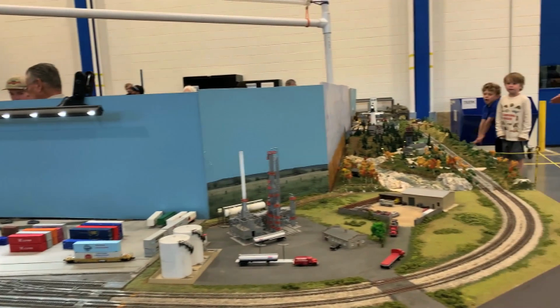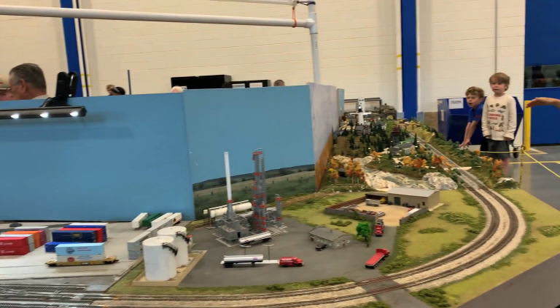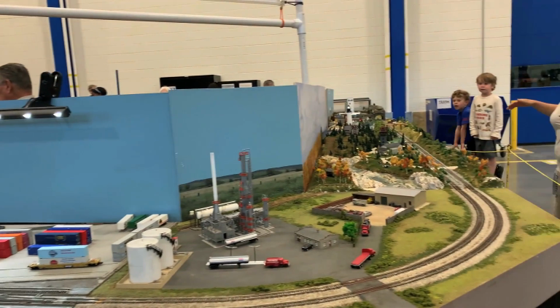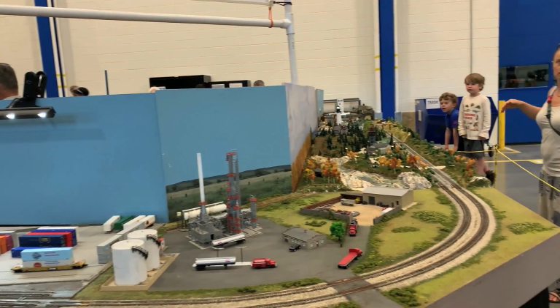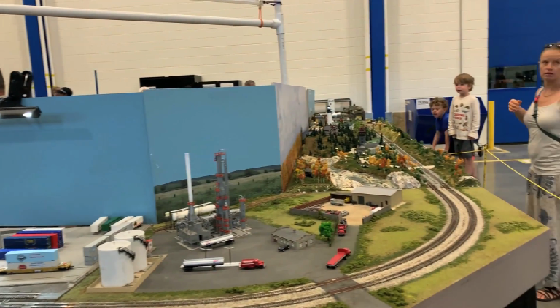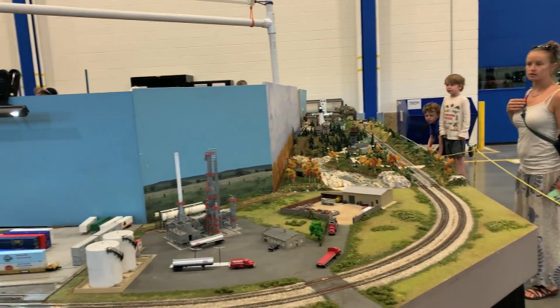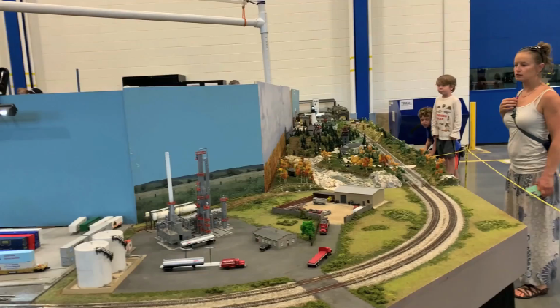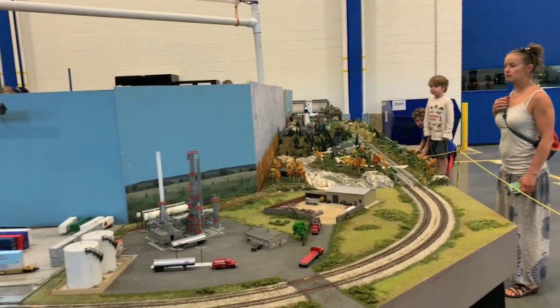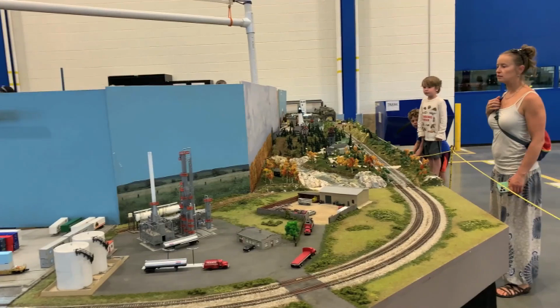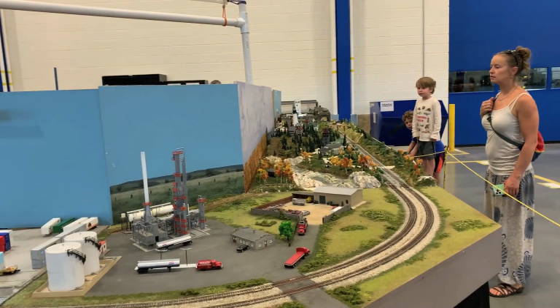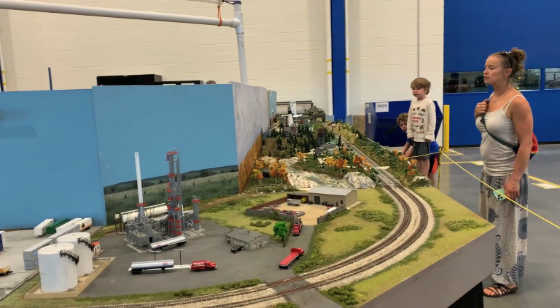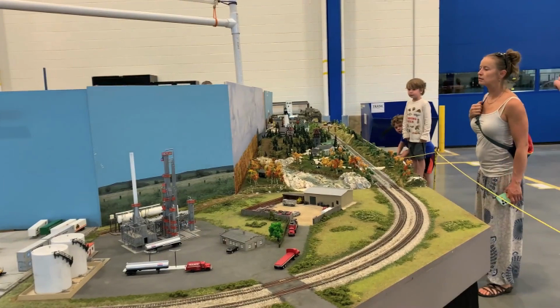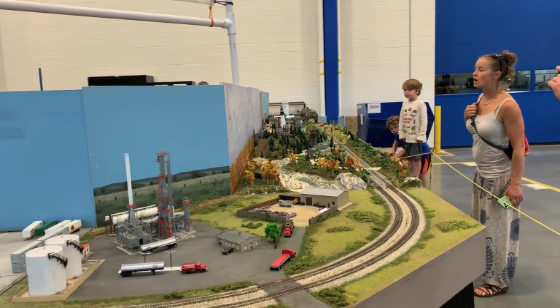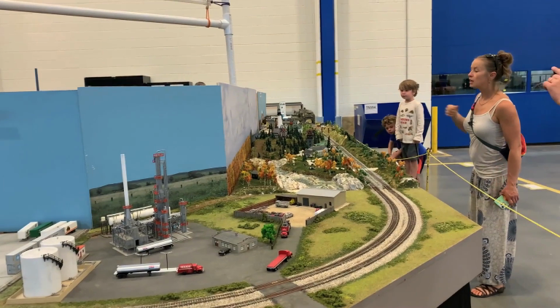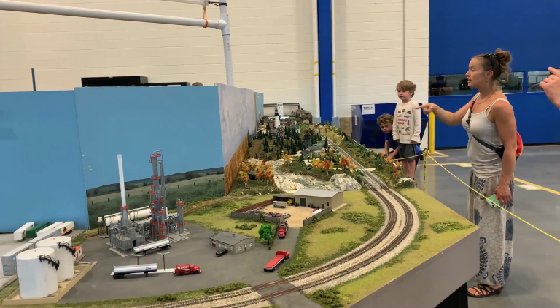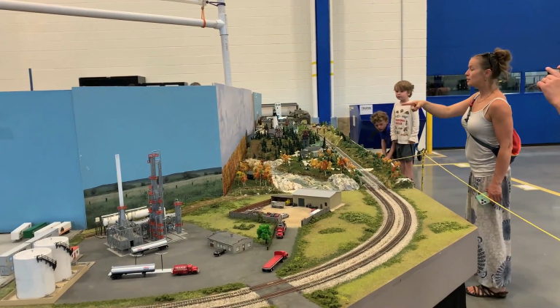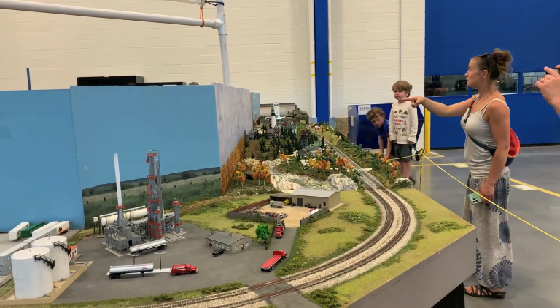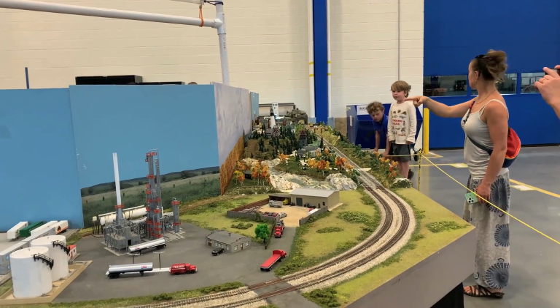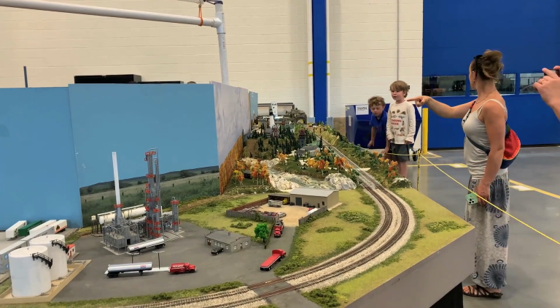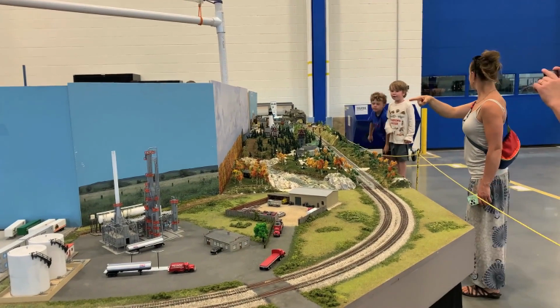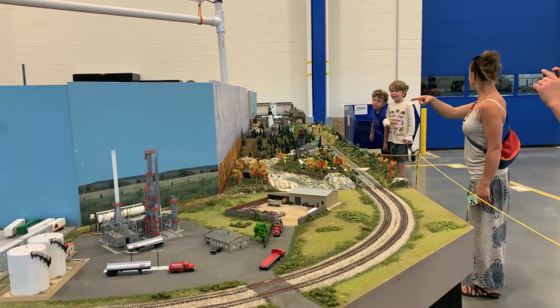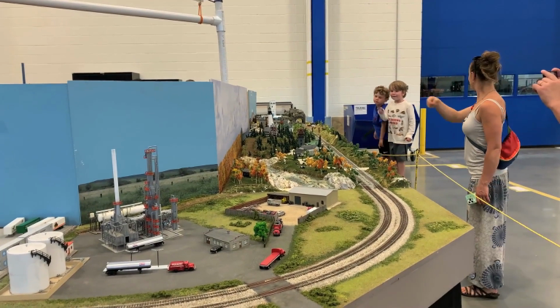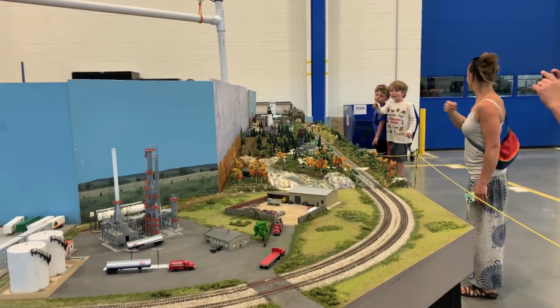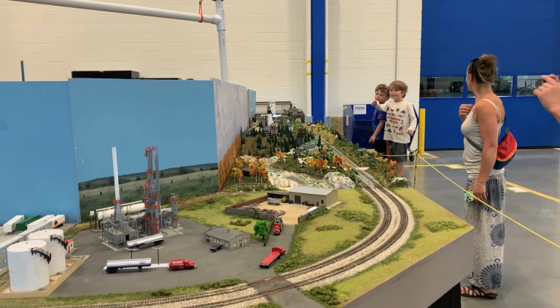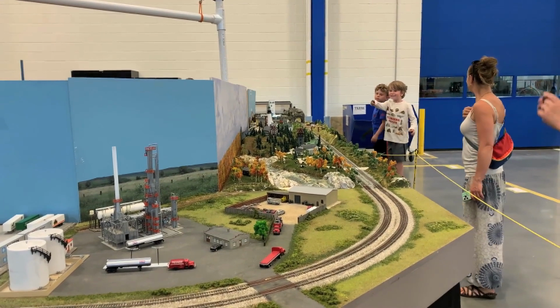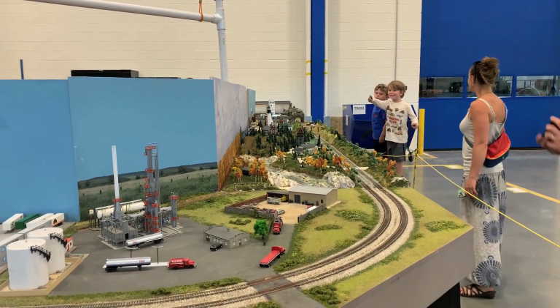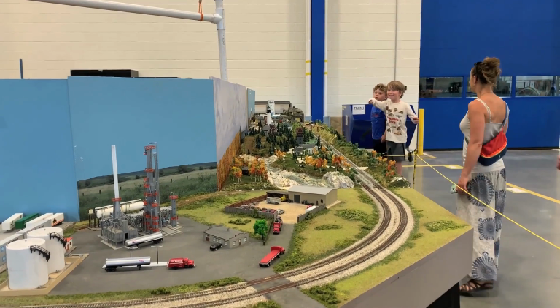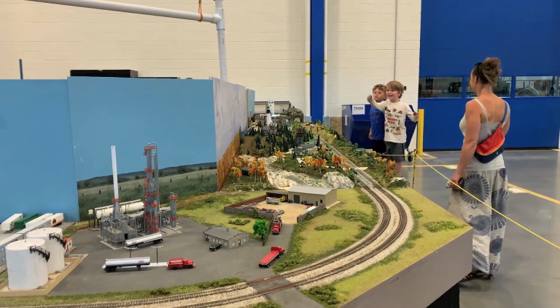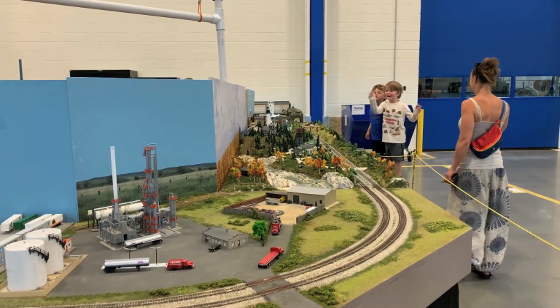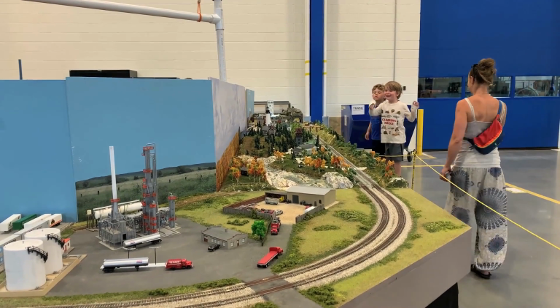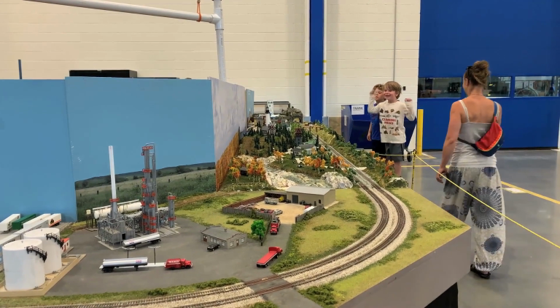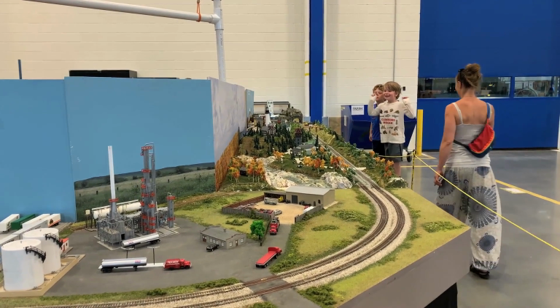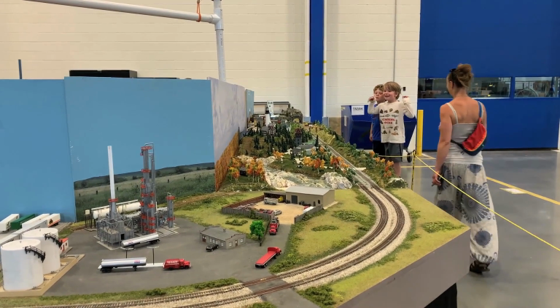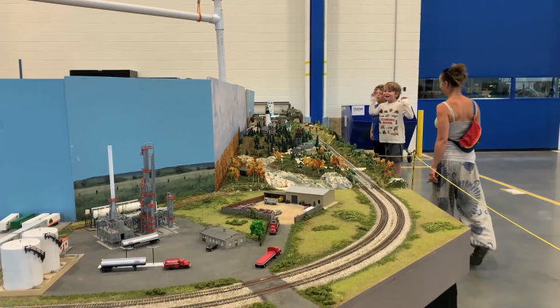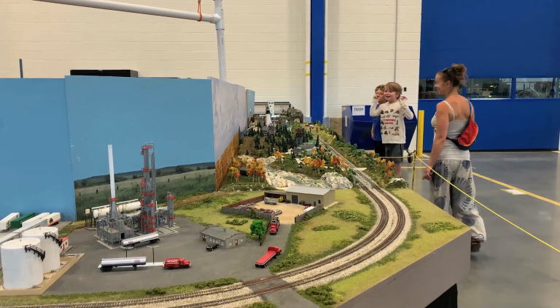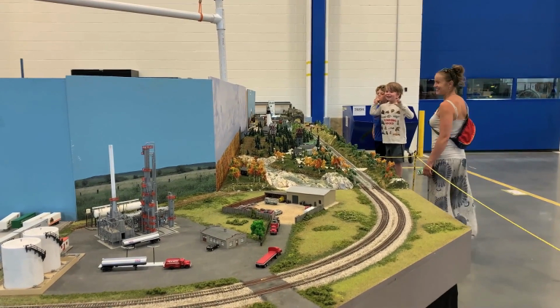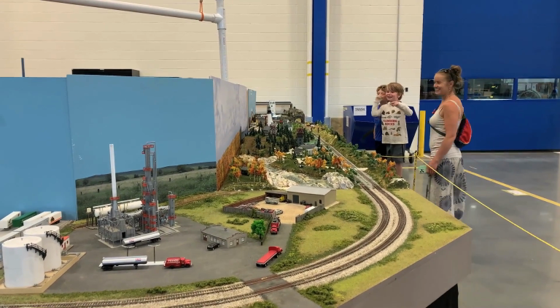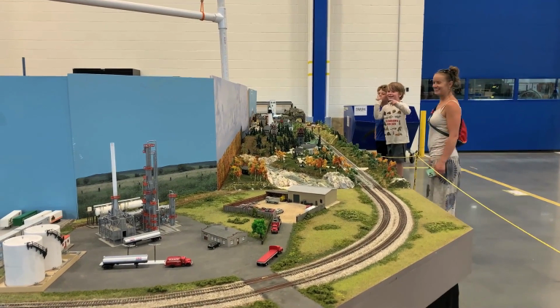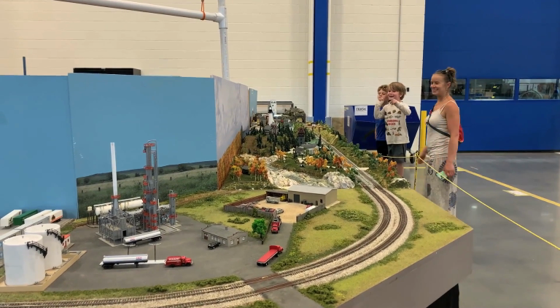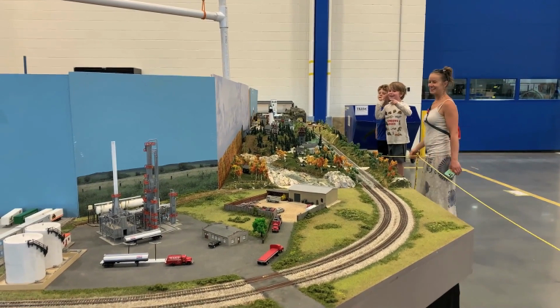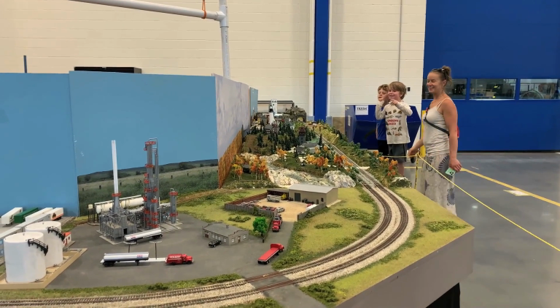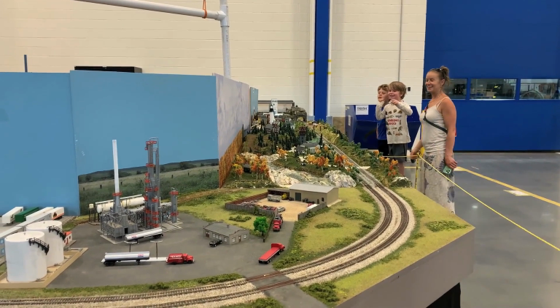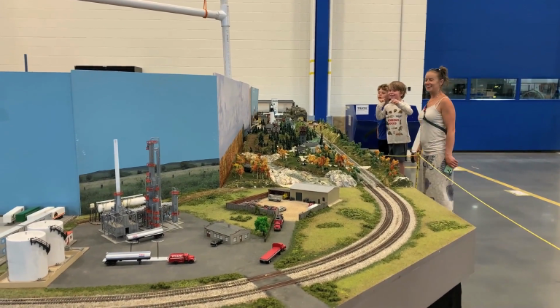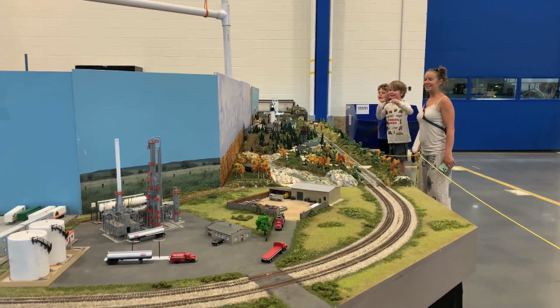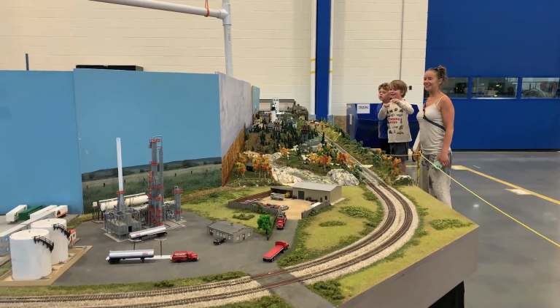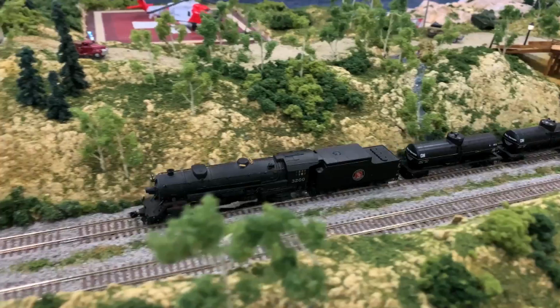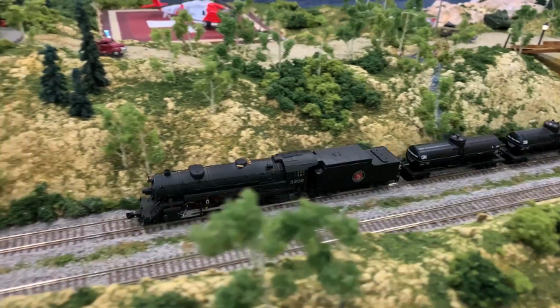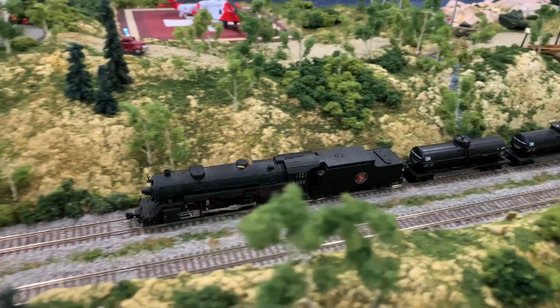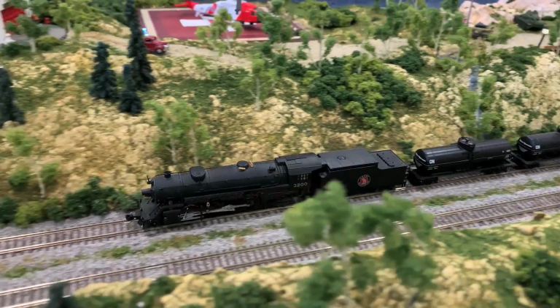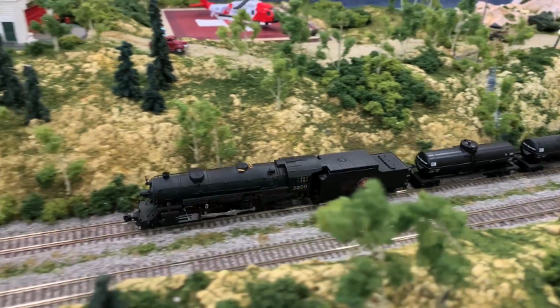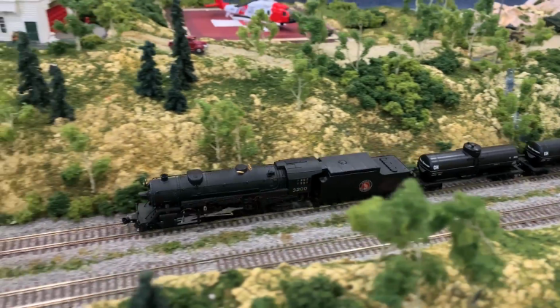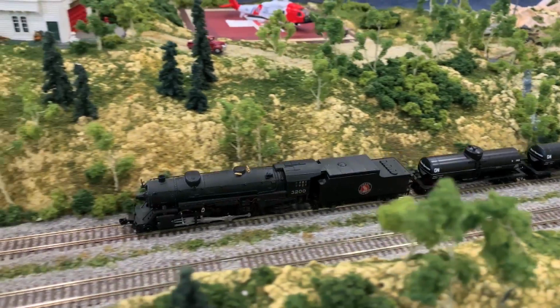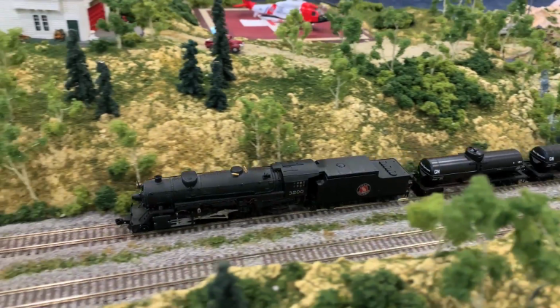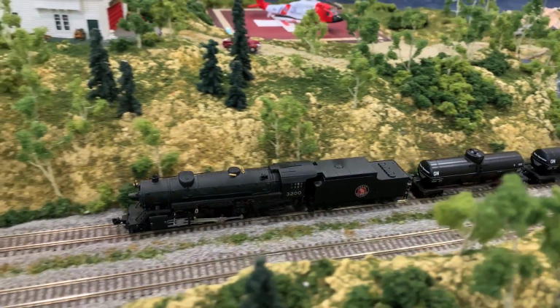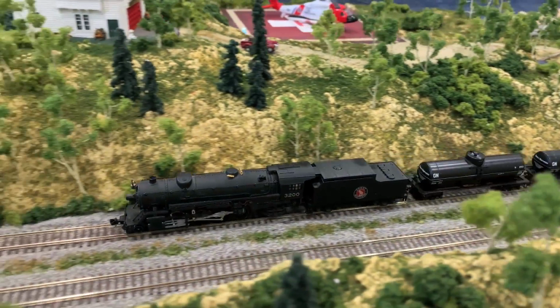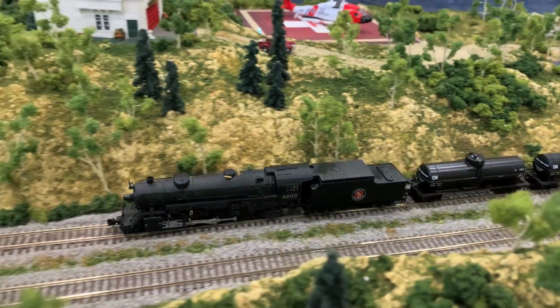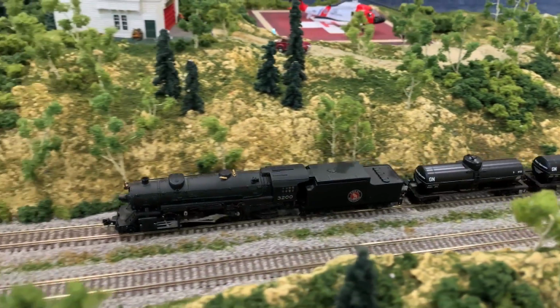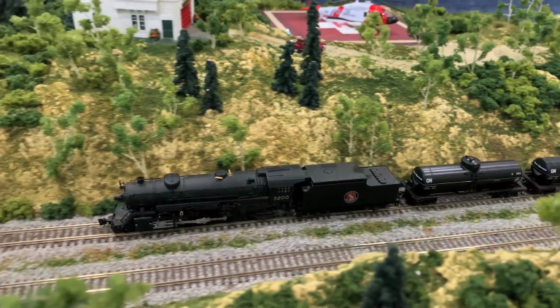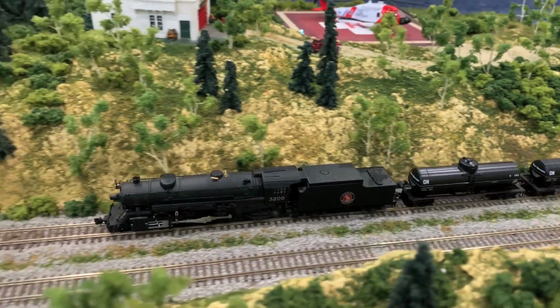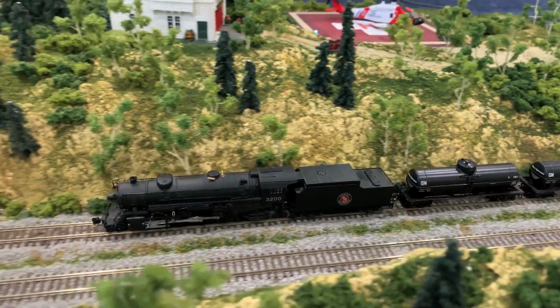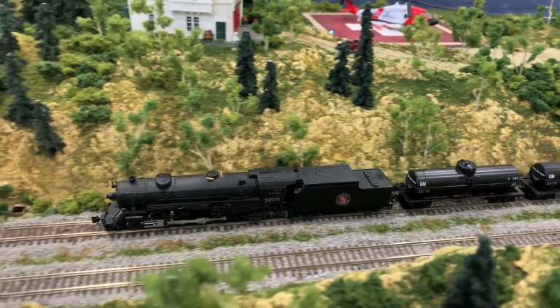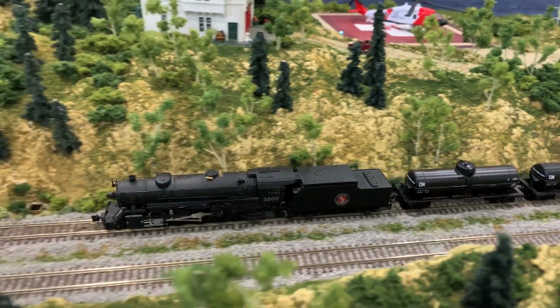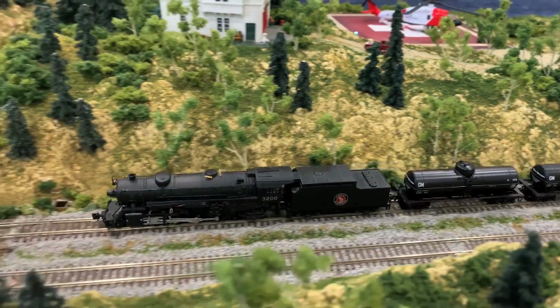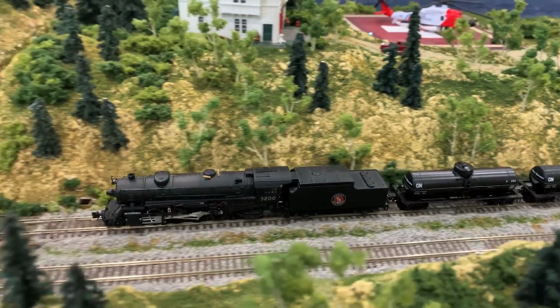And over here, the N-scale modular group. Just so much fun. I get the biggest kick out of these train shows.